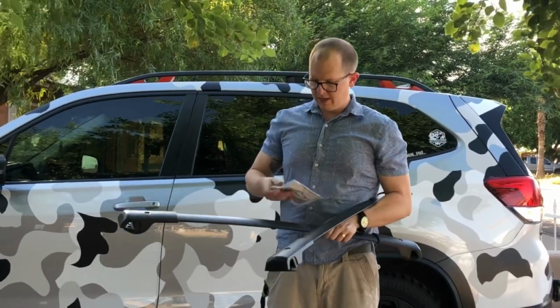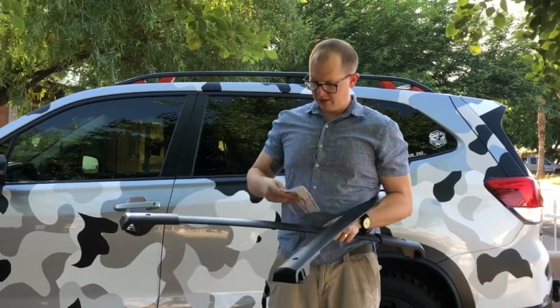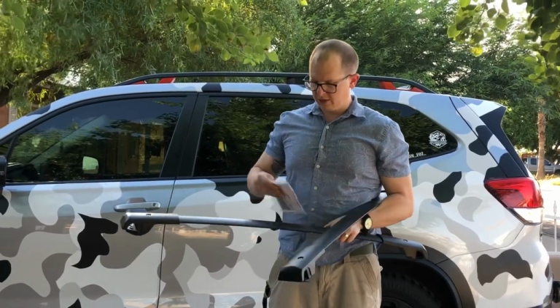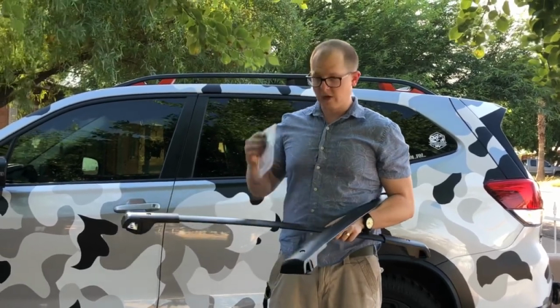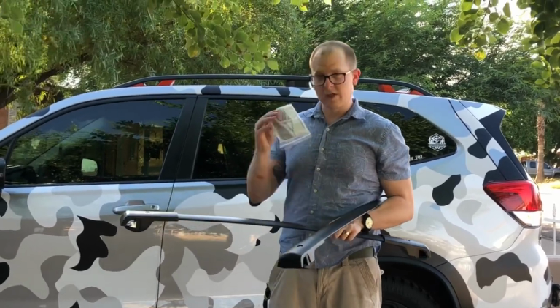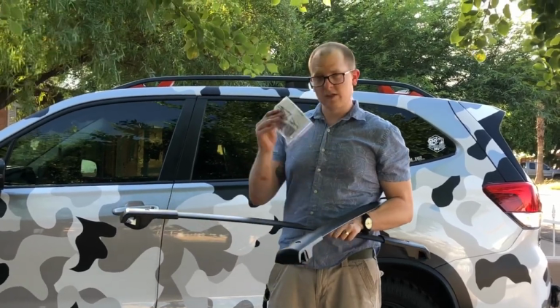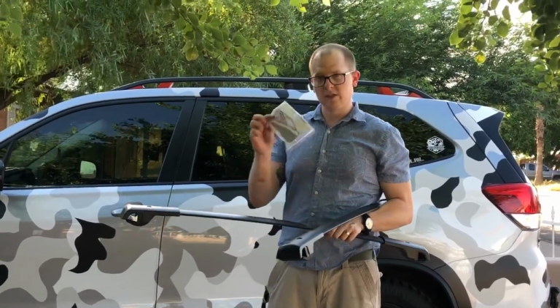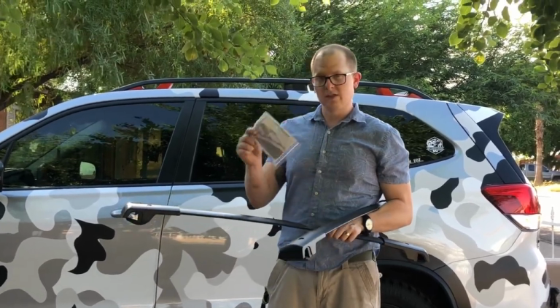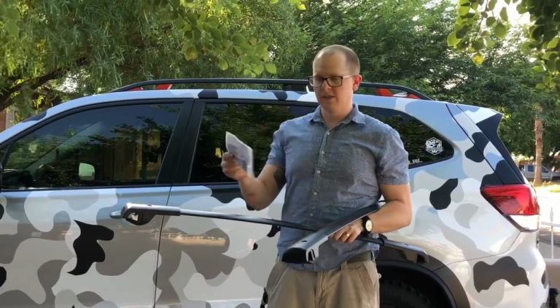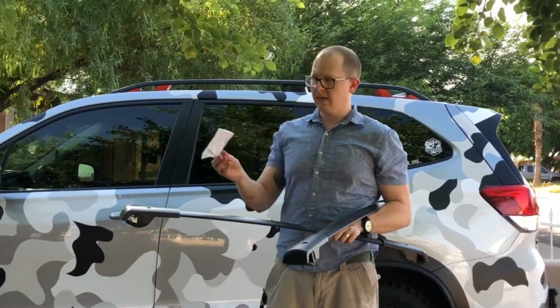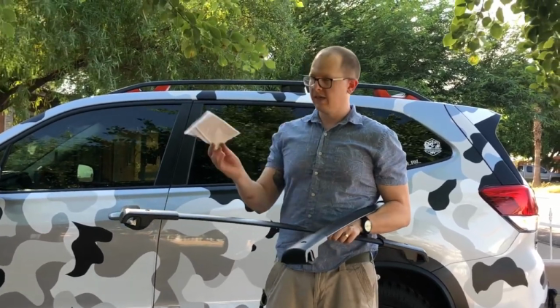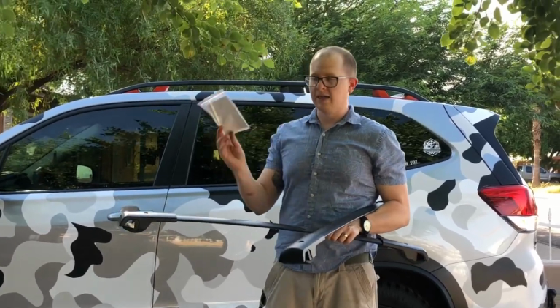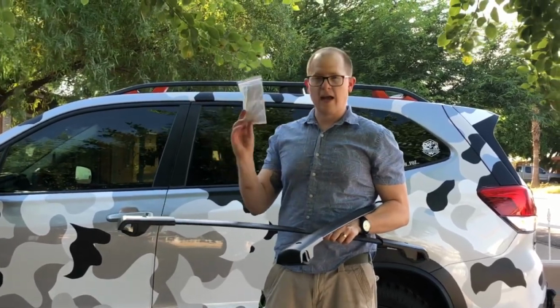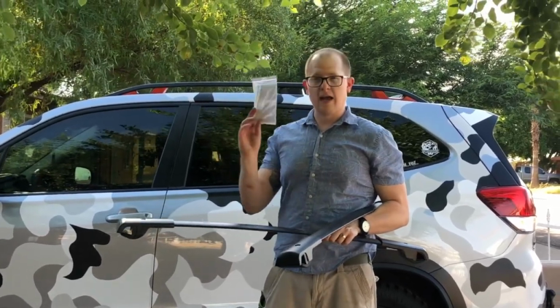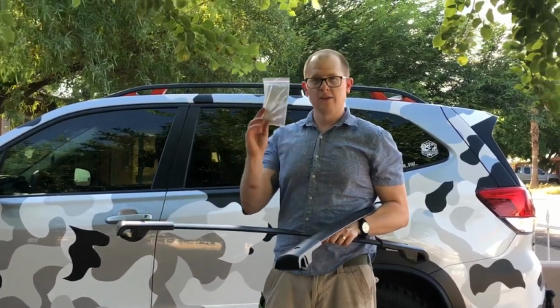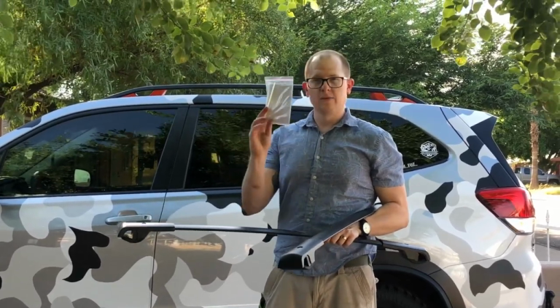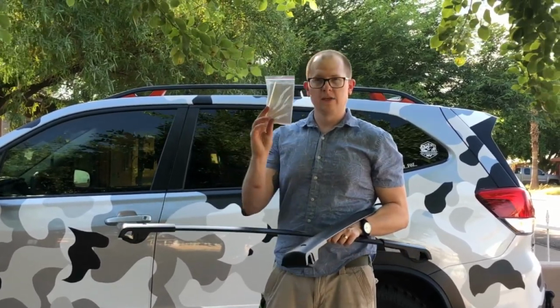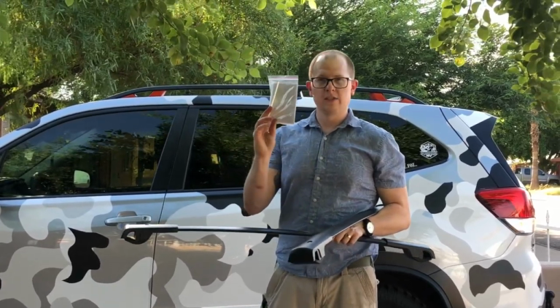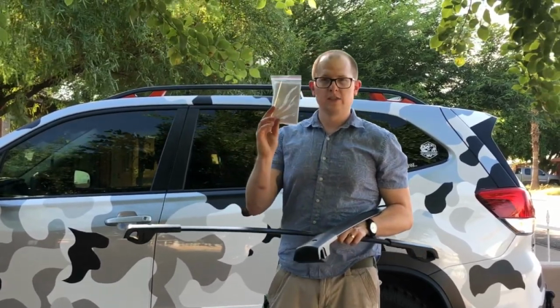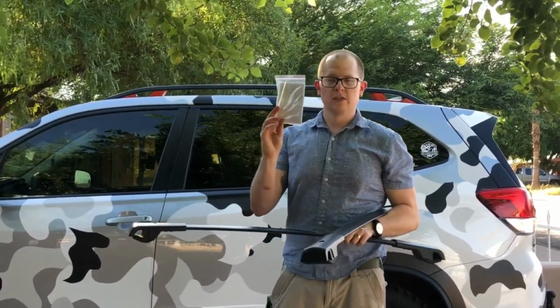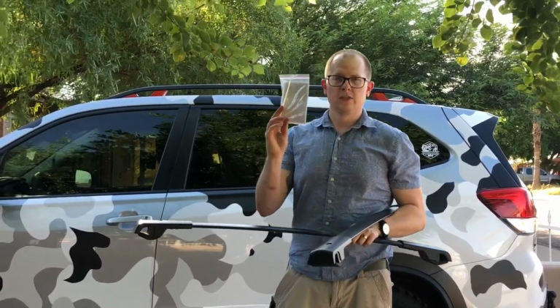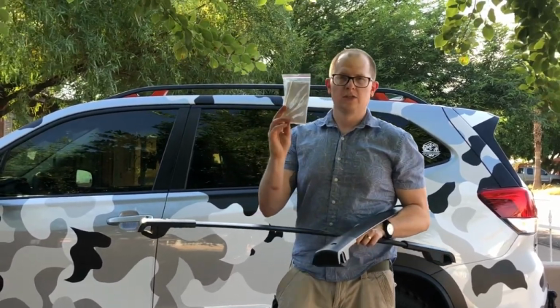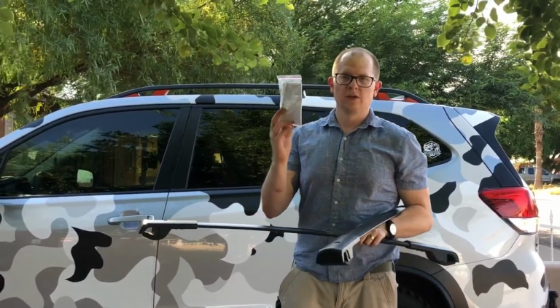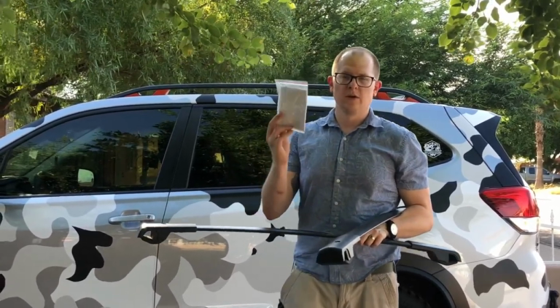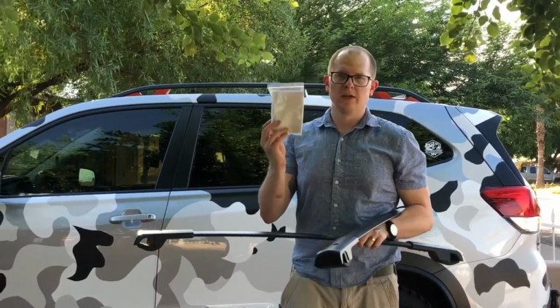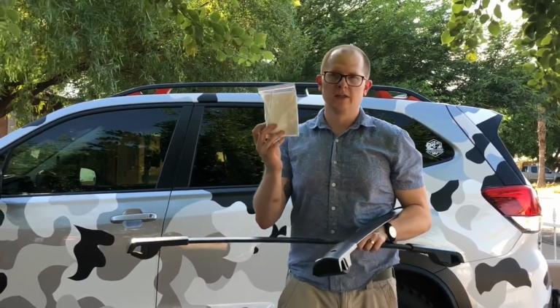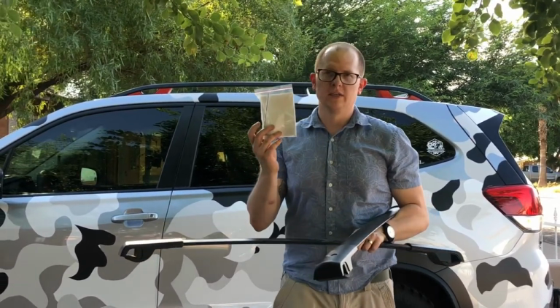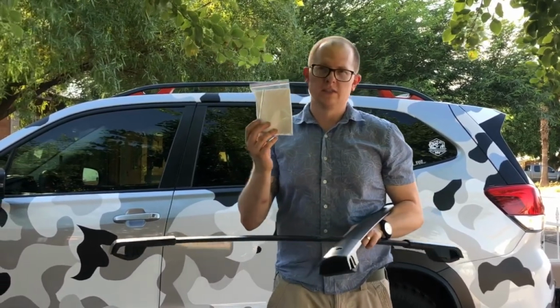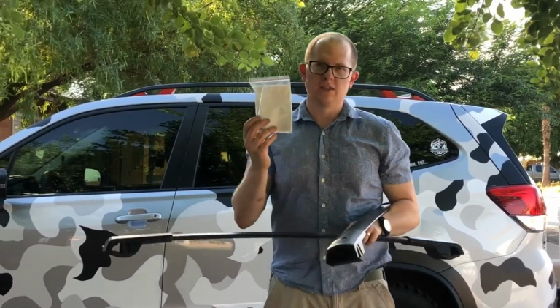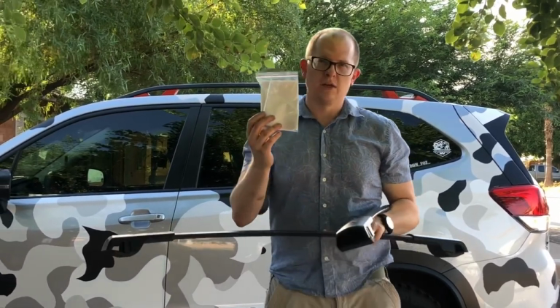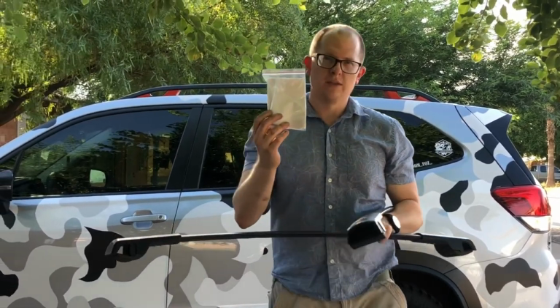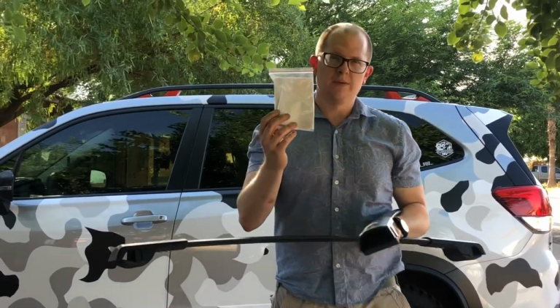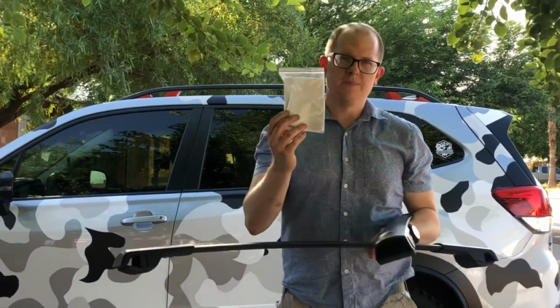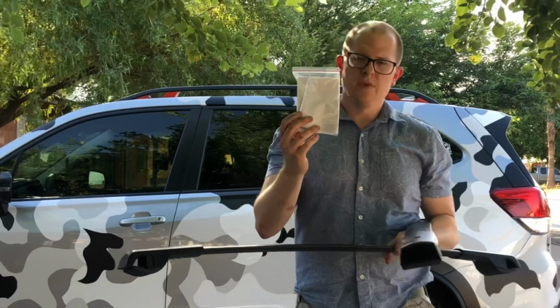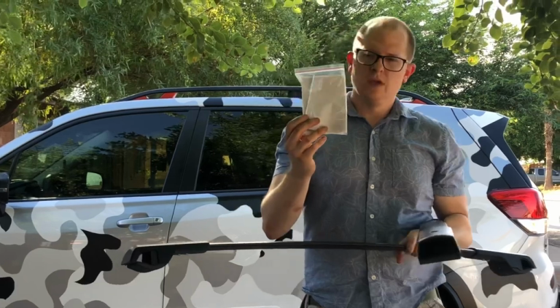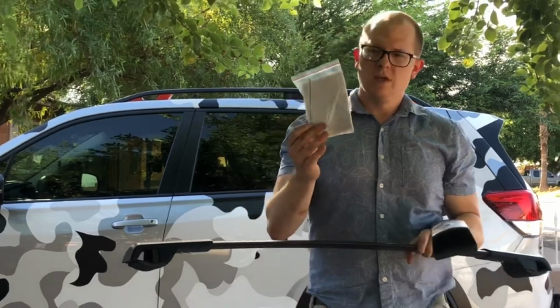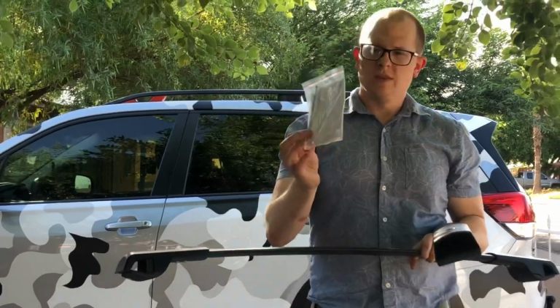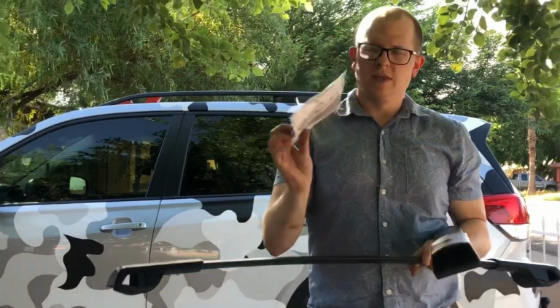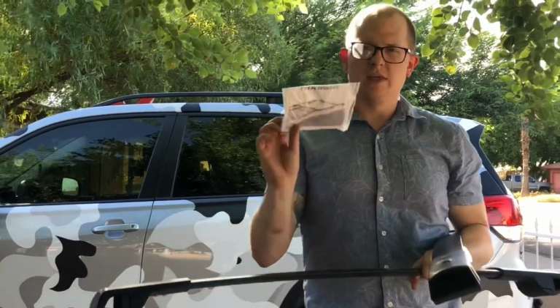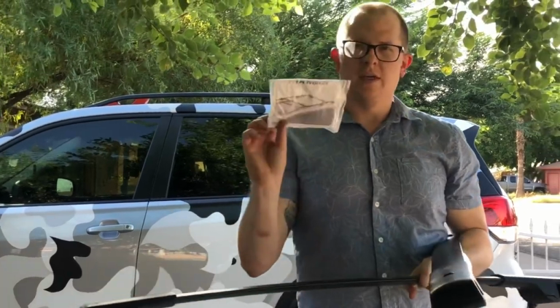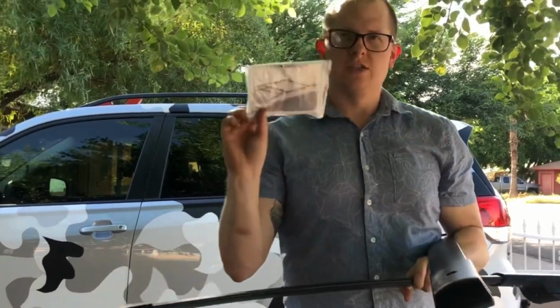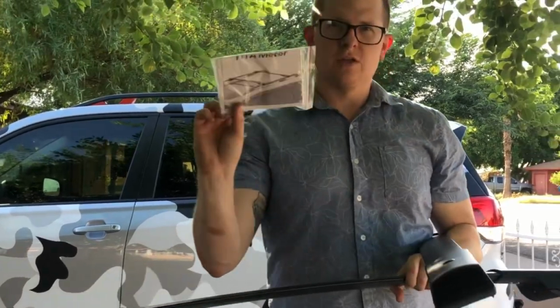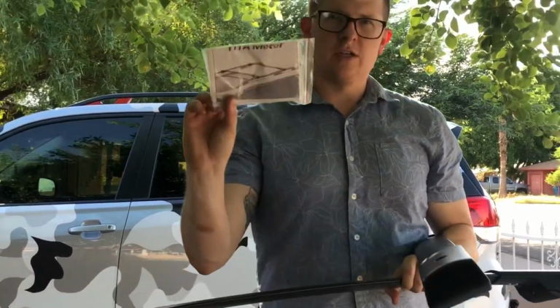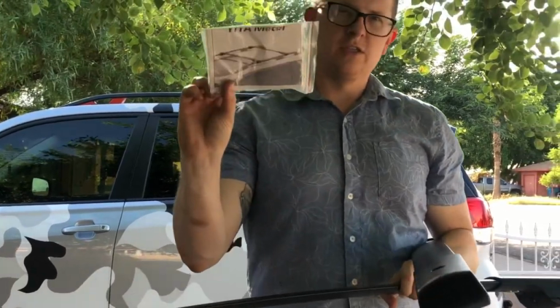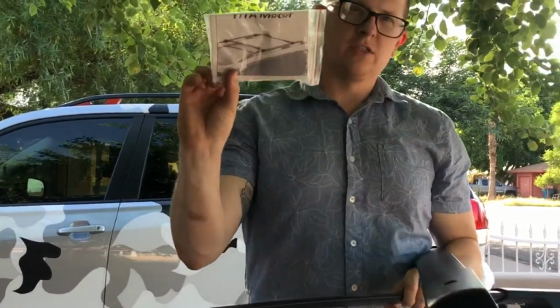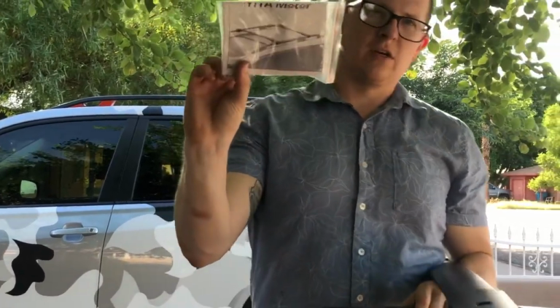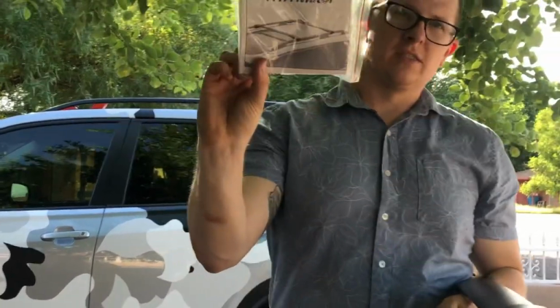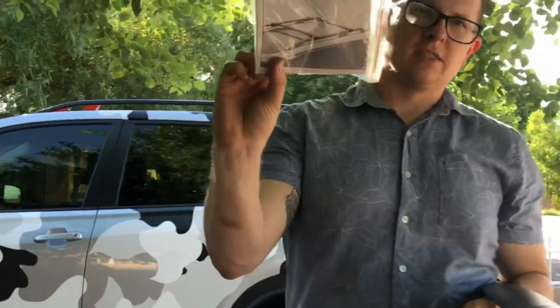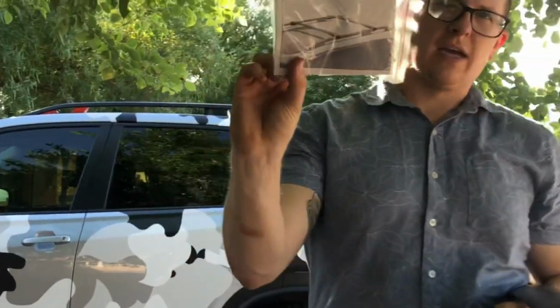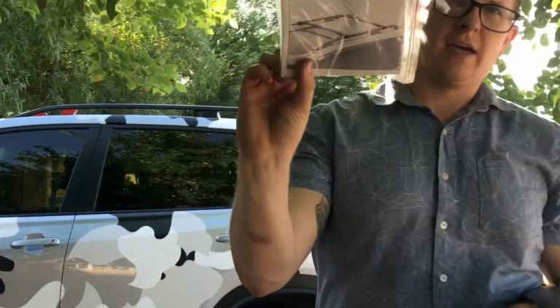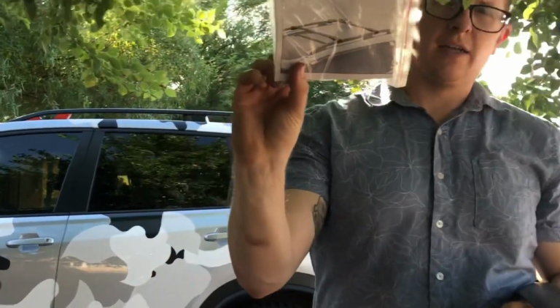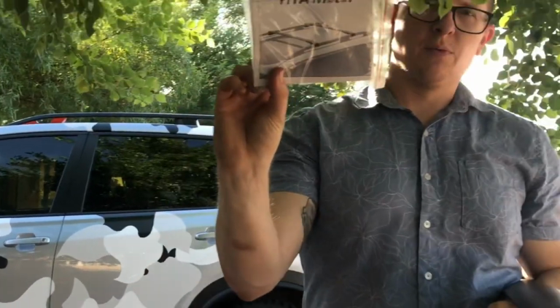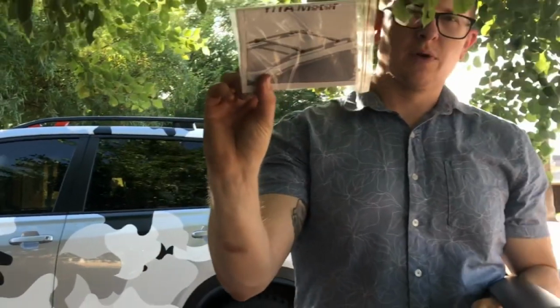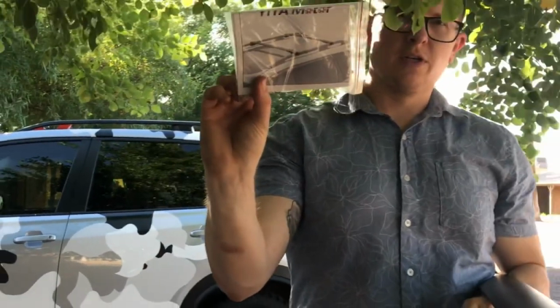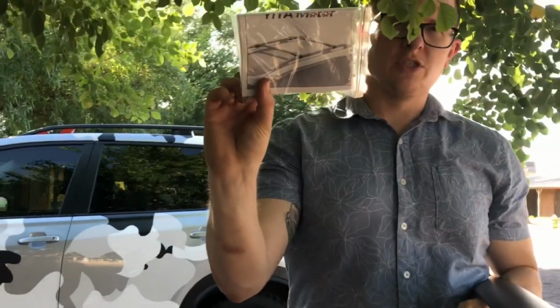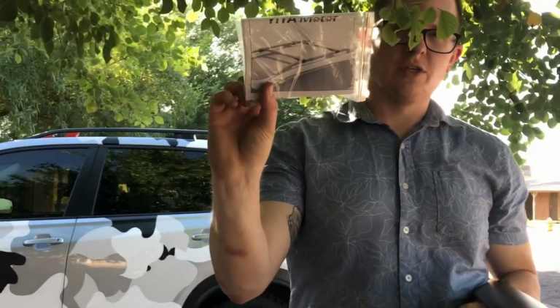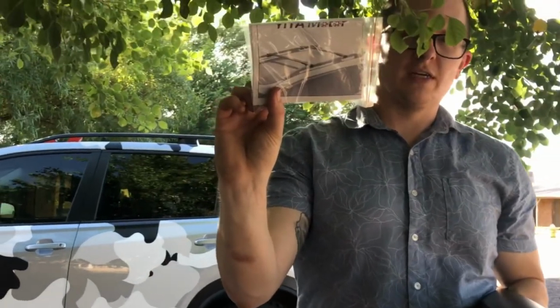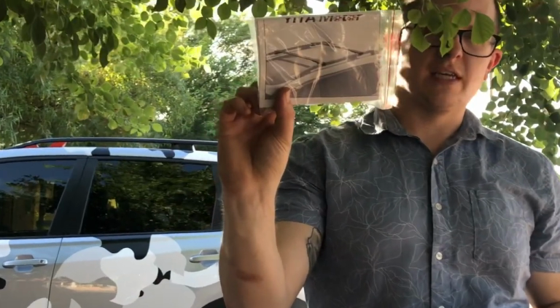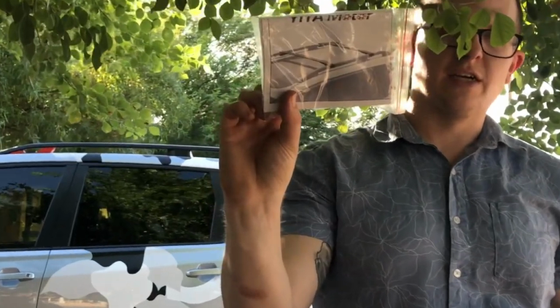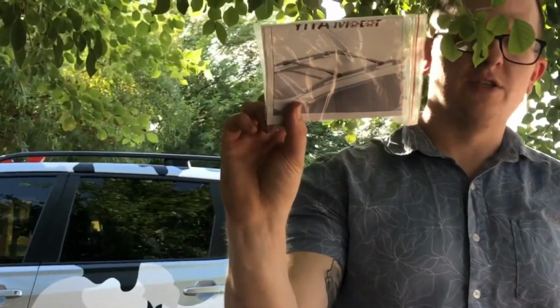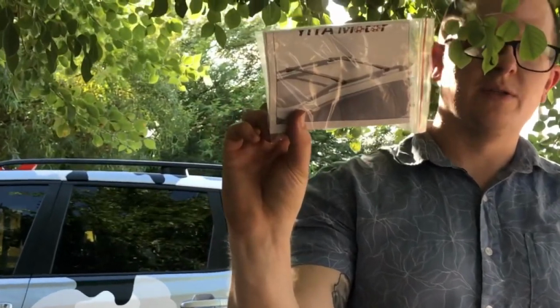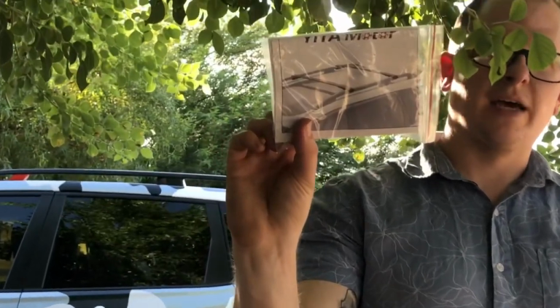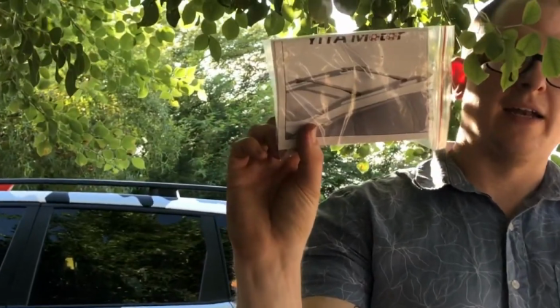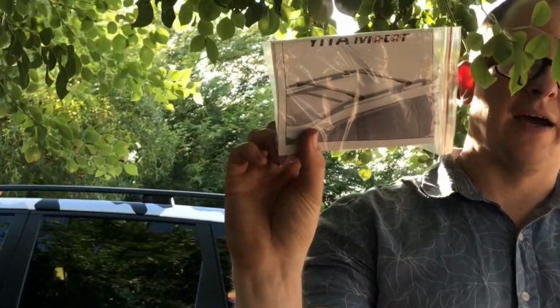They come with two crossbars, instructions, and an Allen wrench to go ahead and install them. The instructions are inside and we're going to show you guys how to do that now.